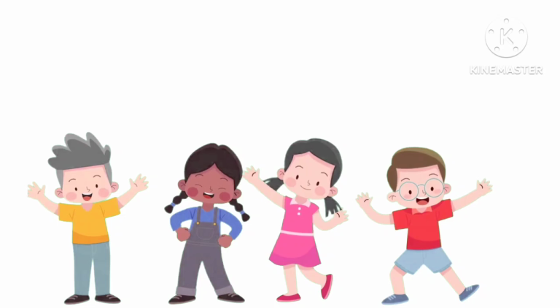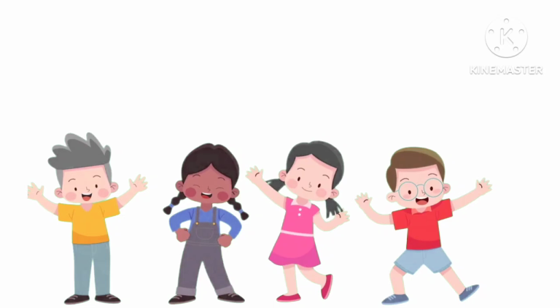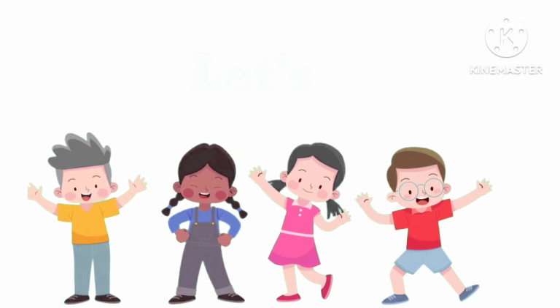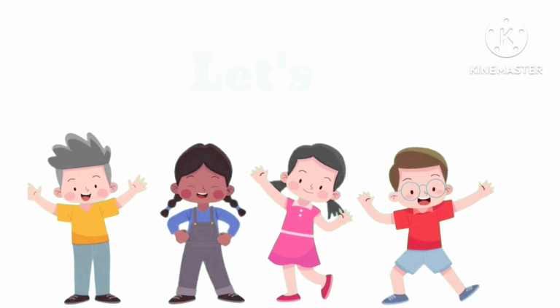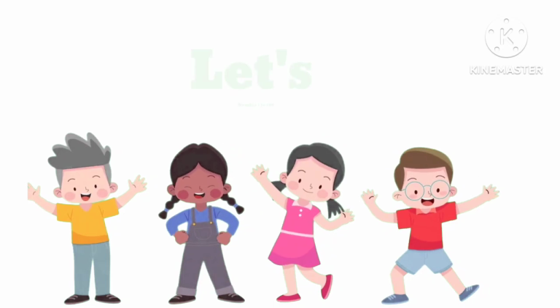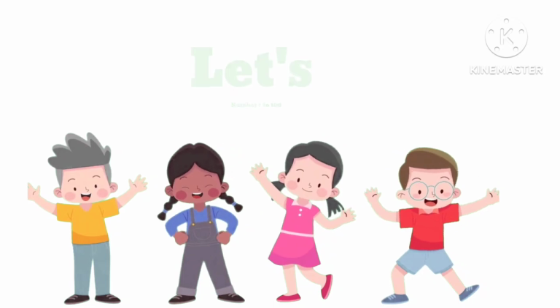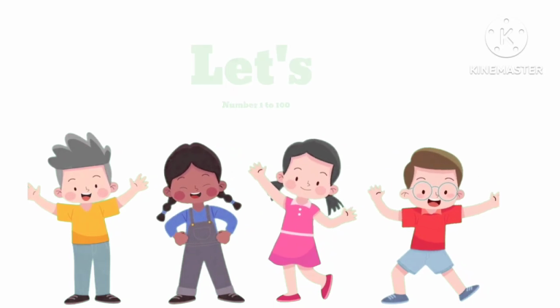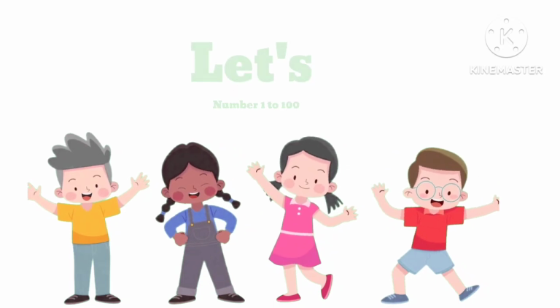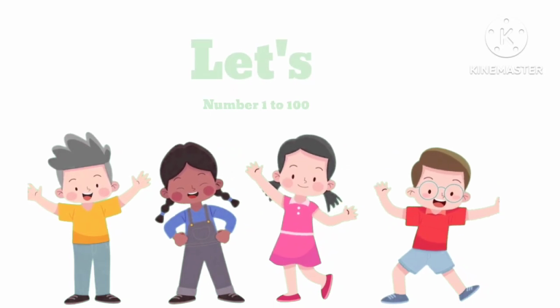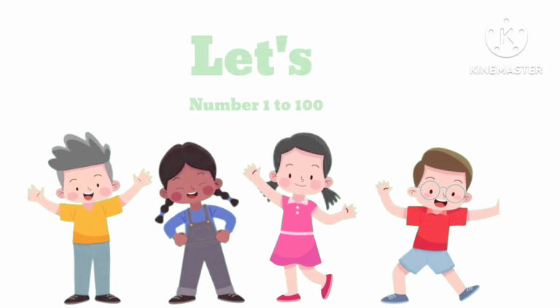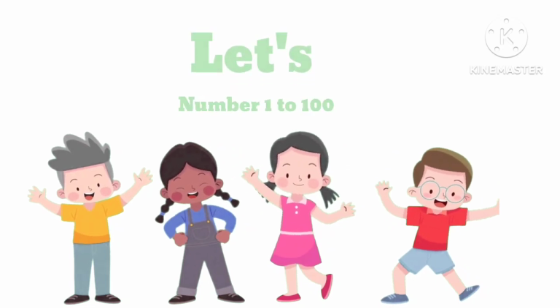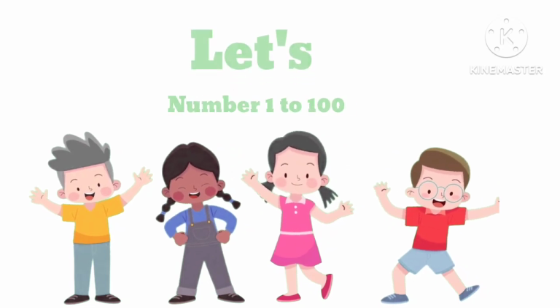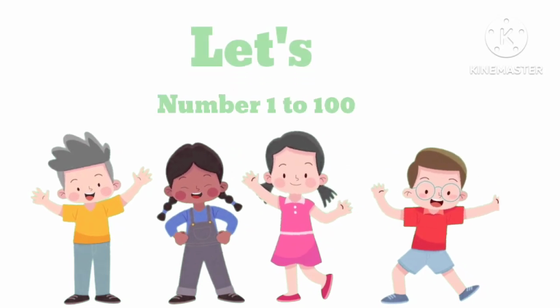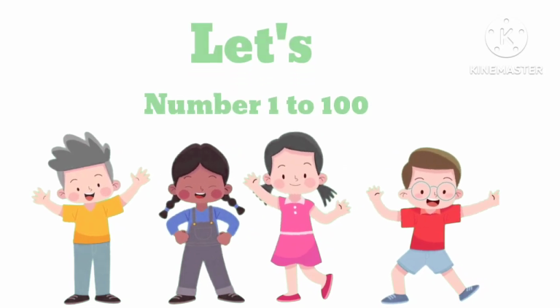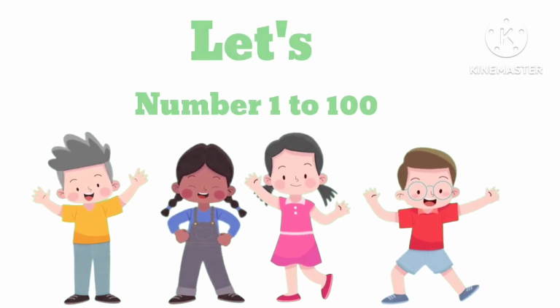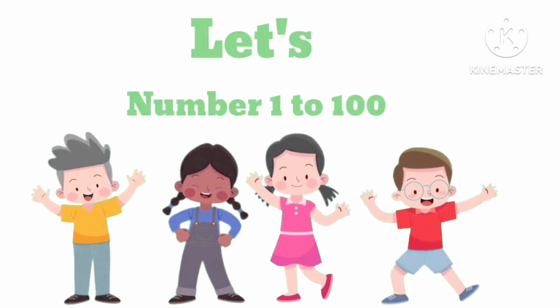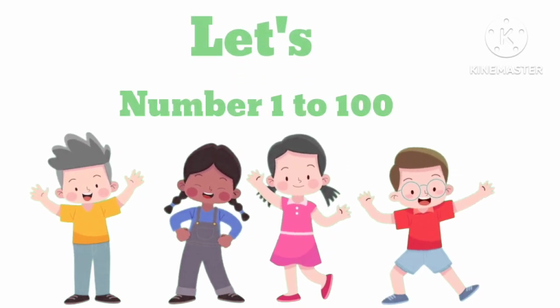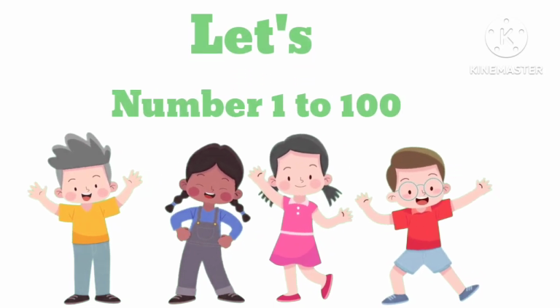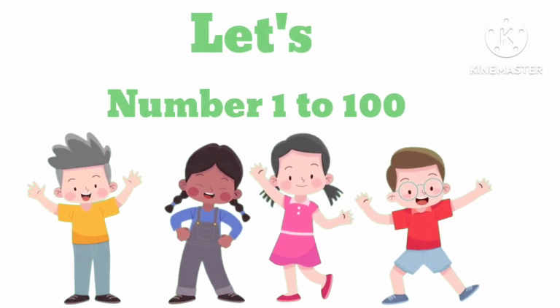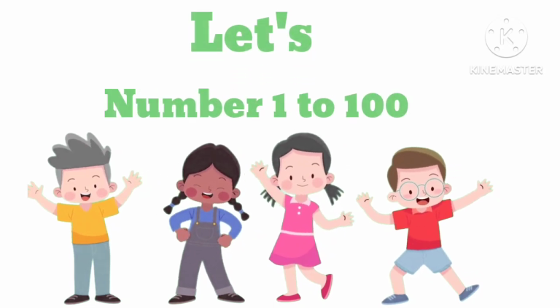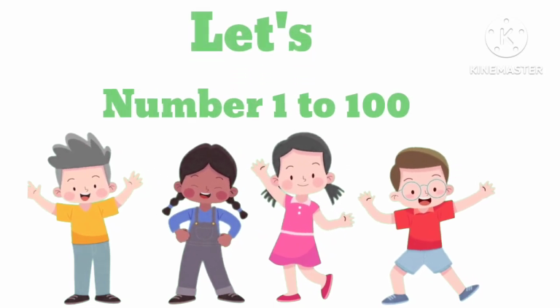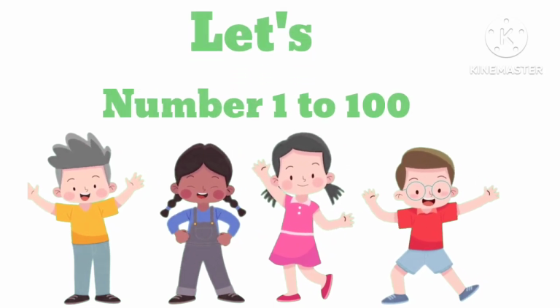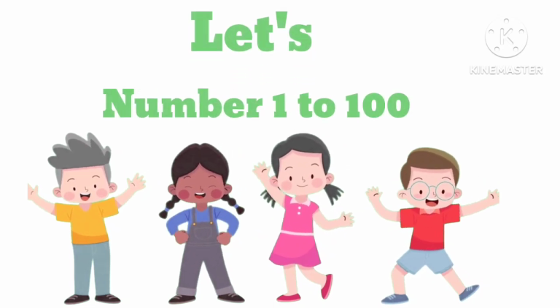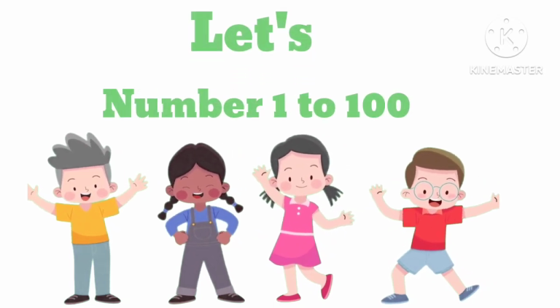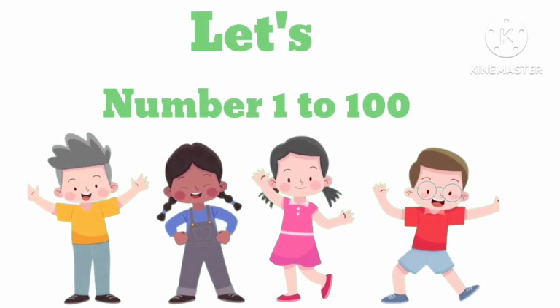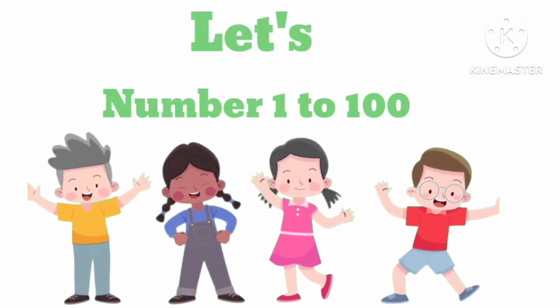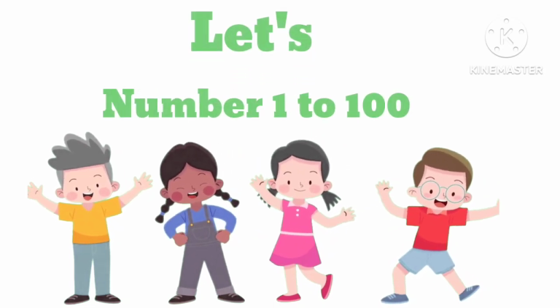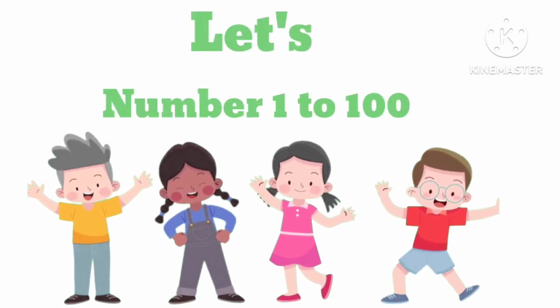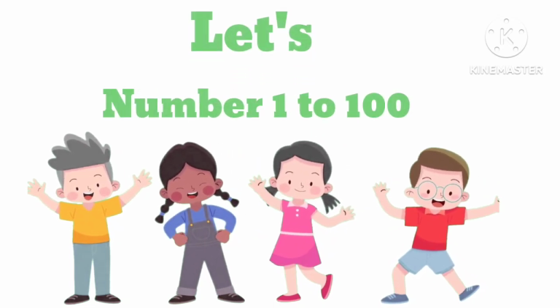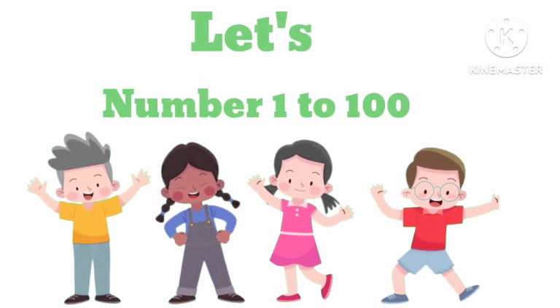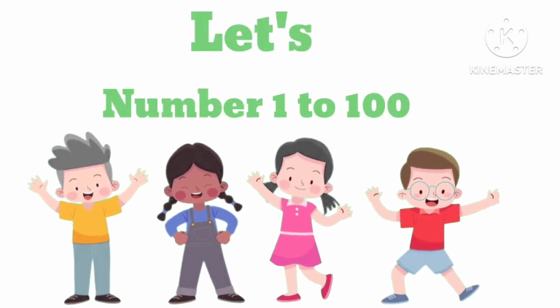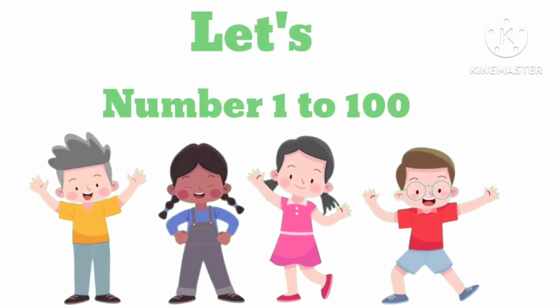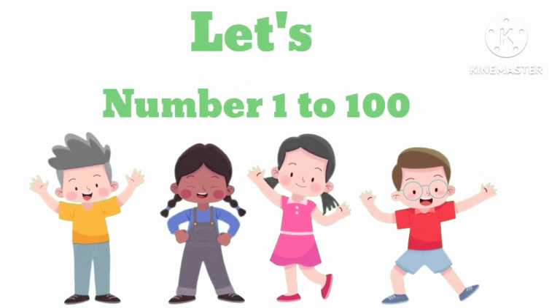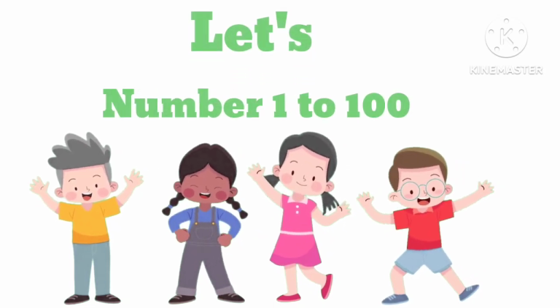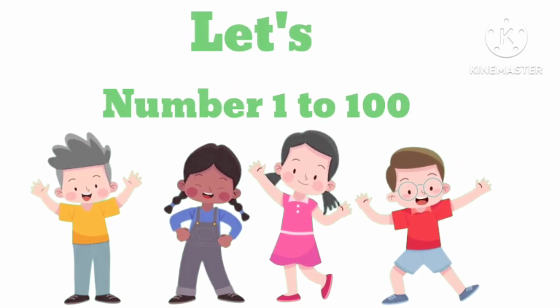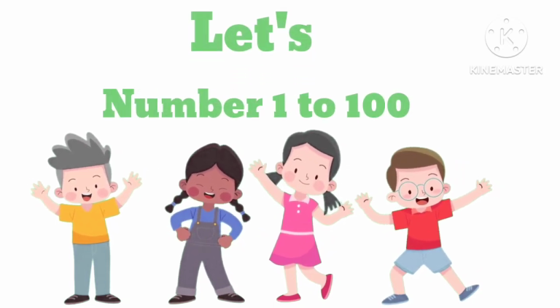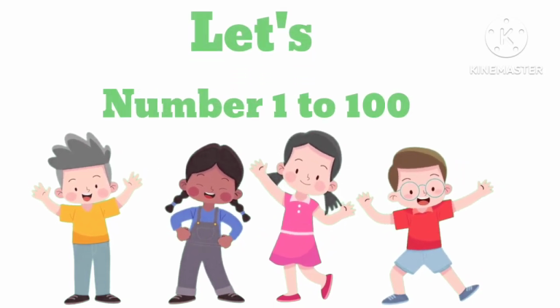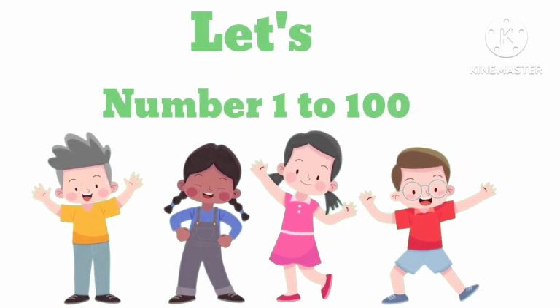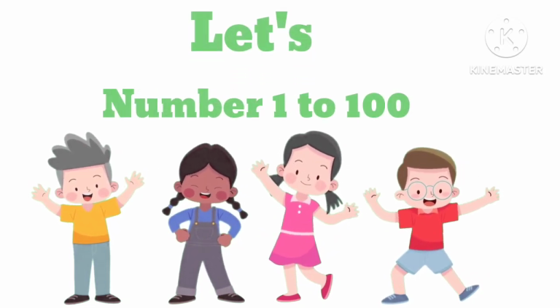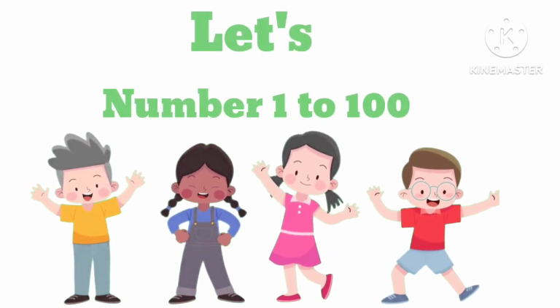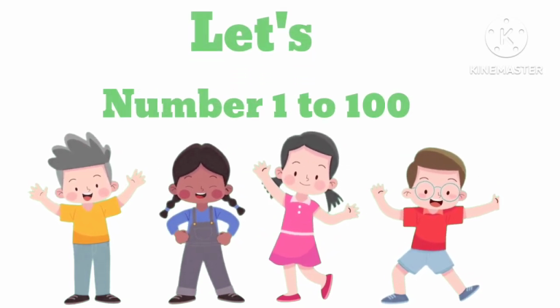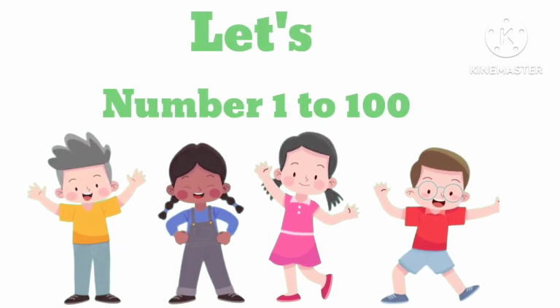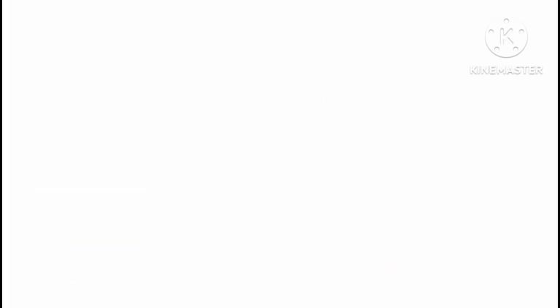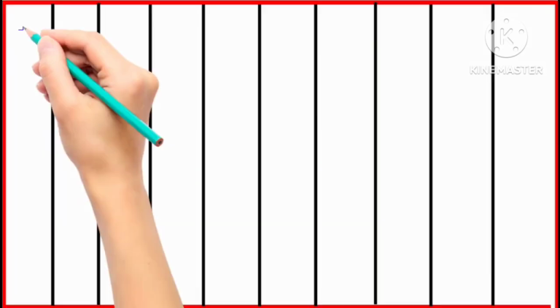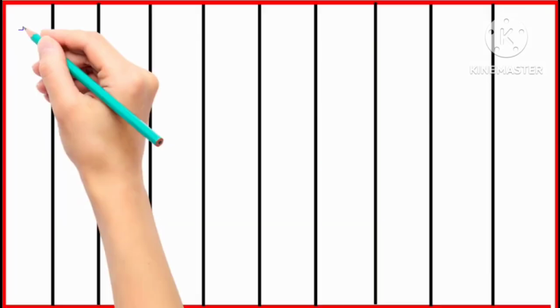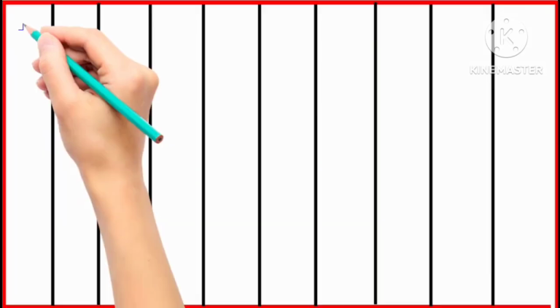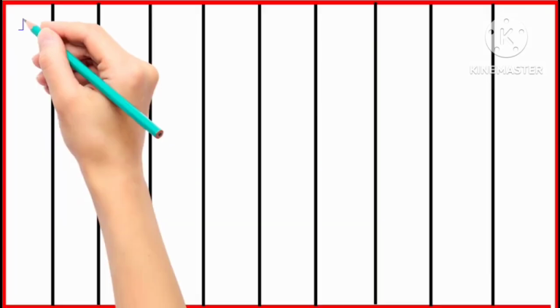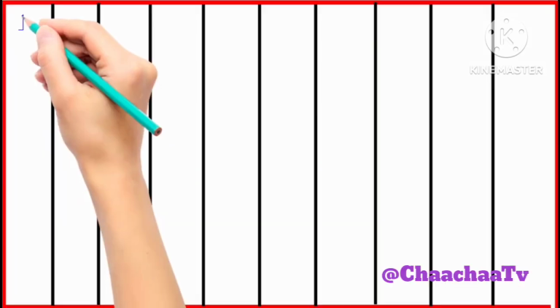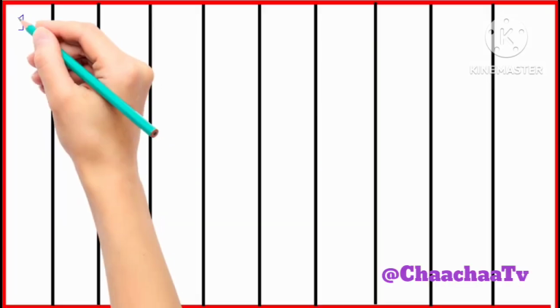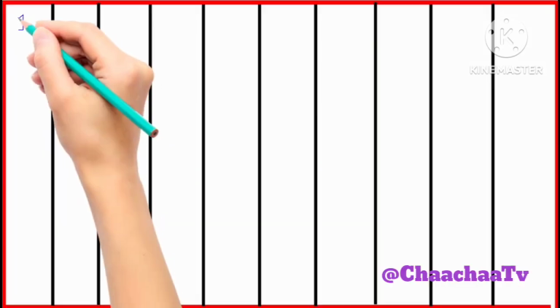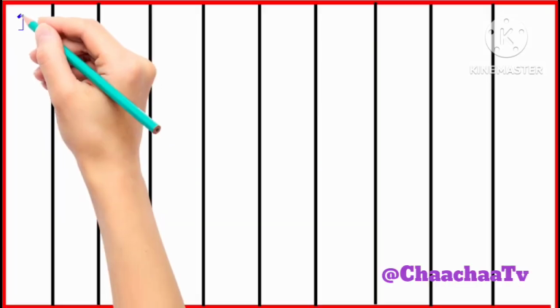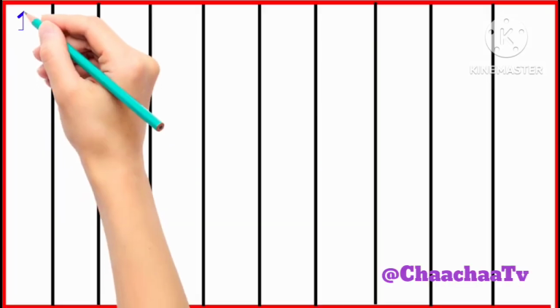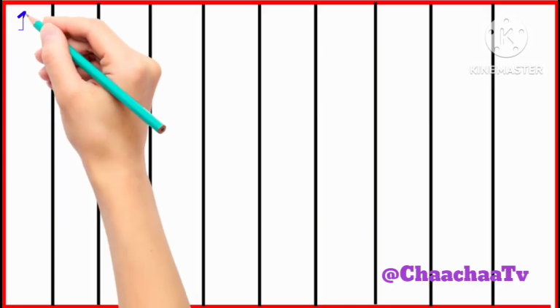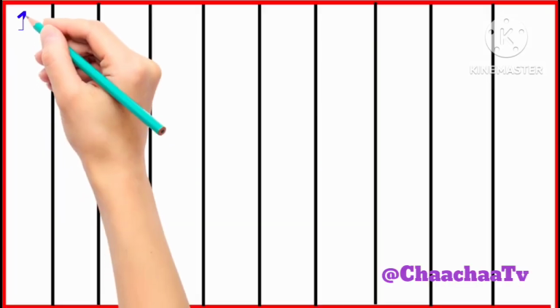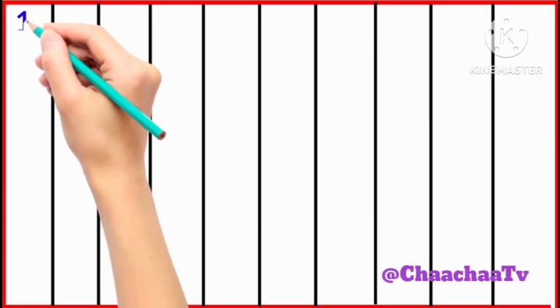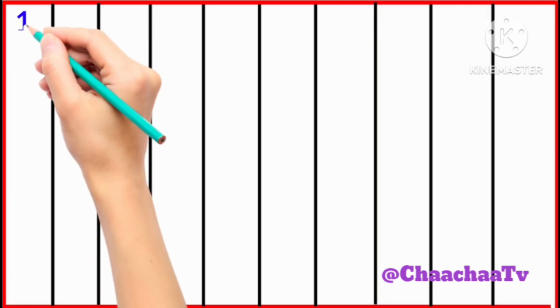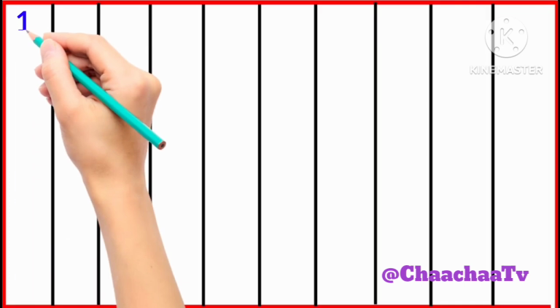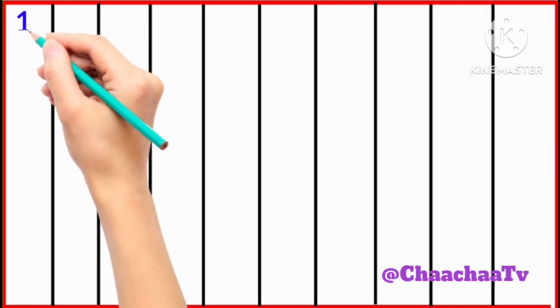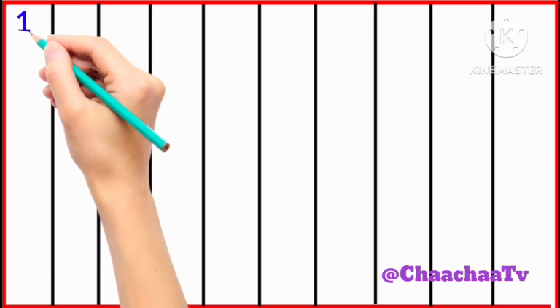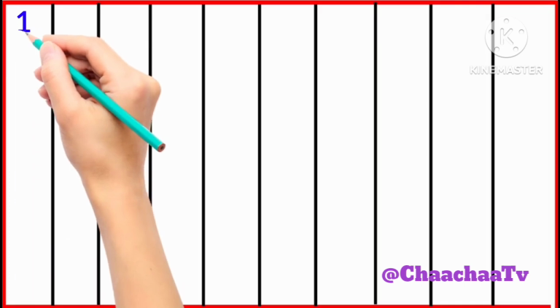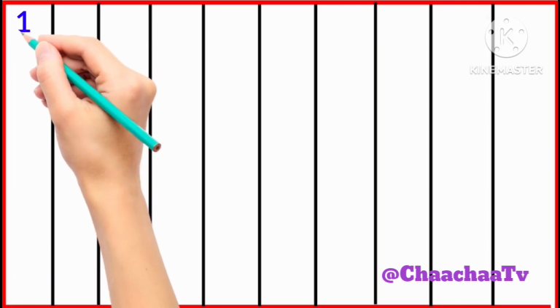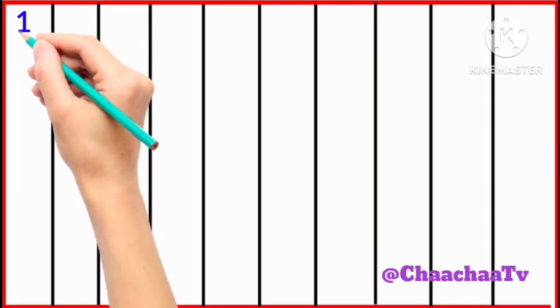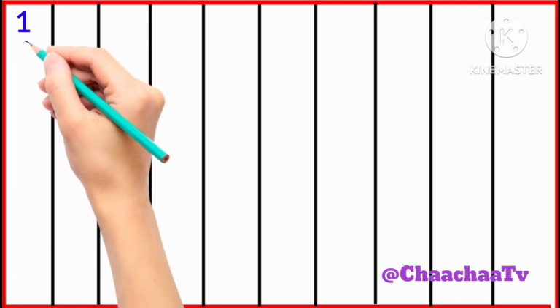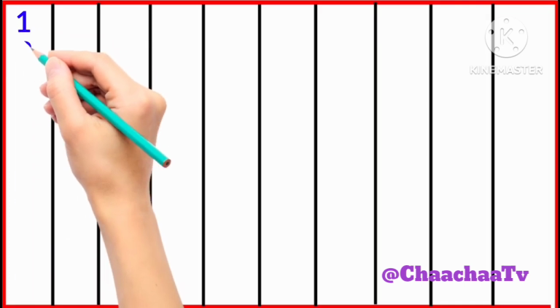Hi kids, let's learn numbers 1 to 100. 1,